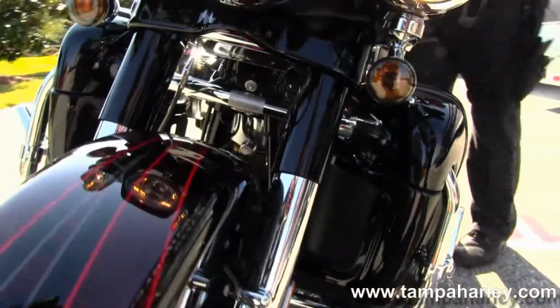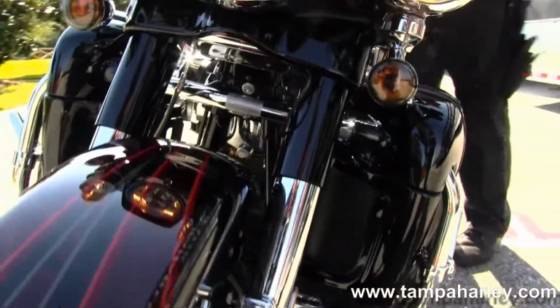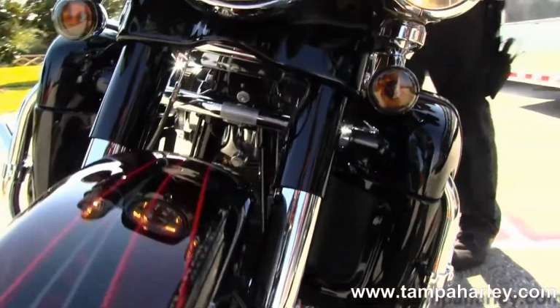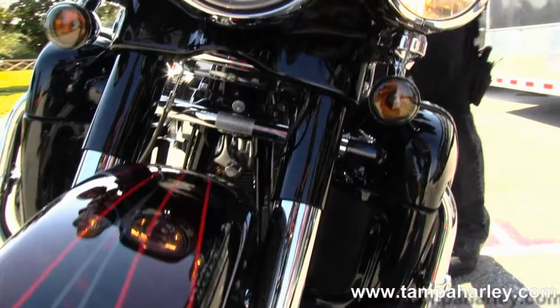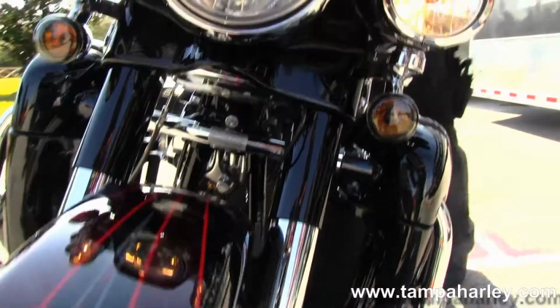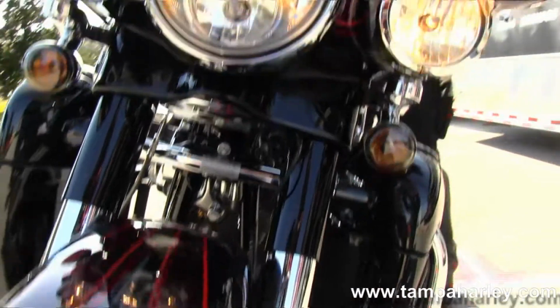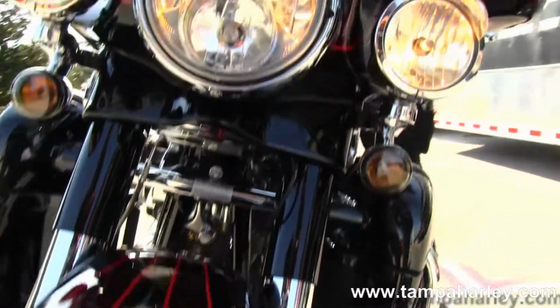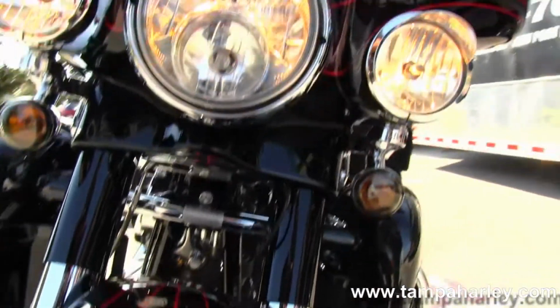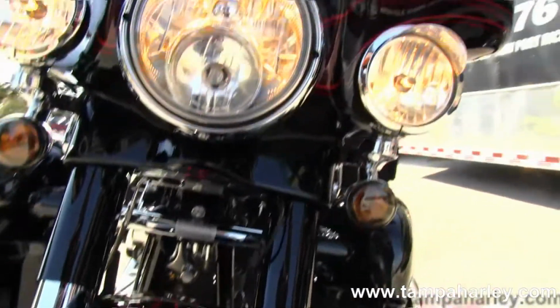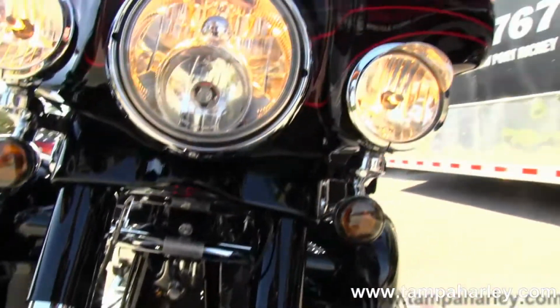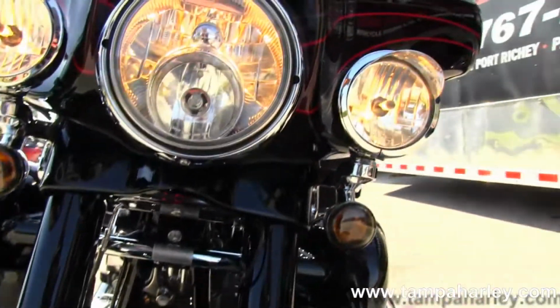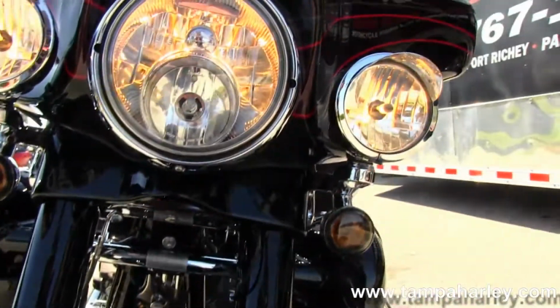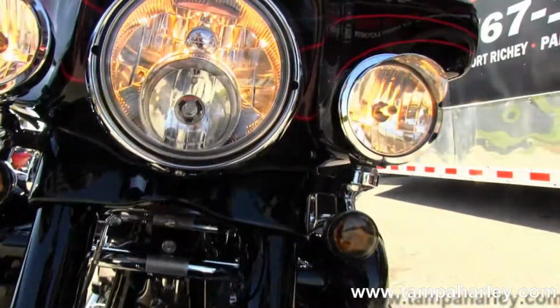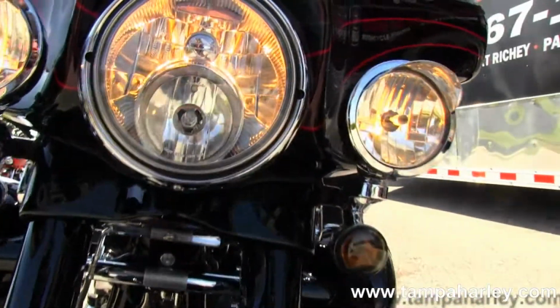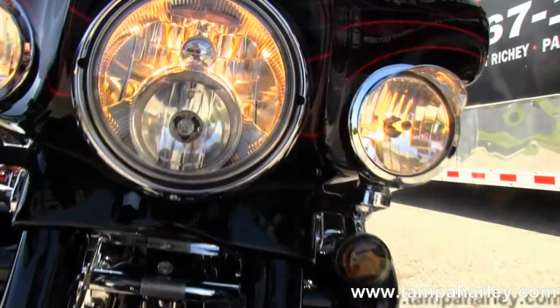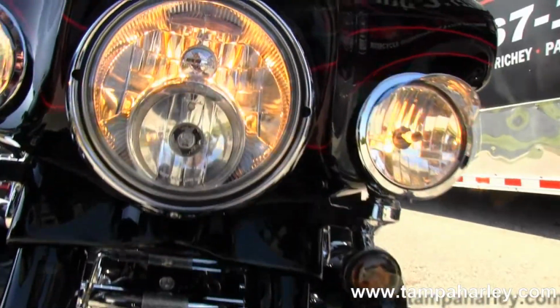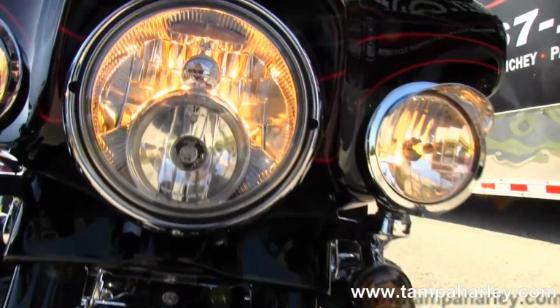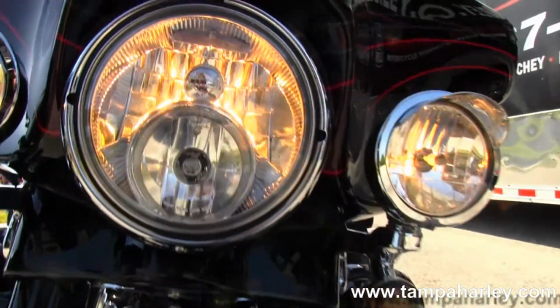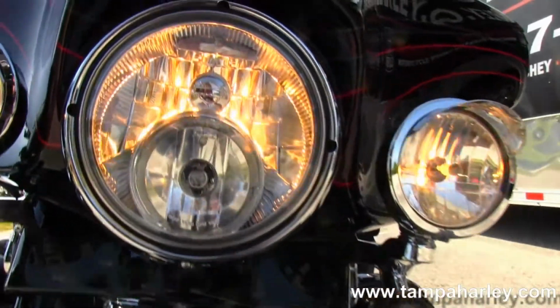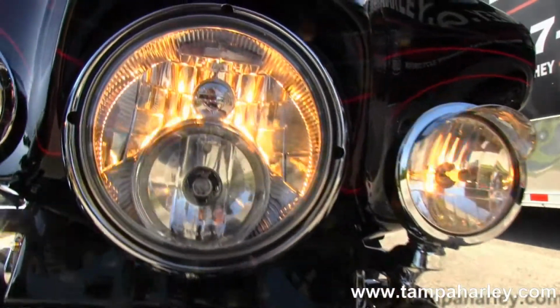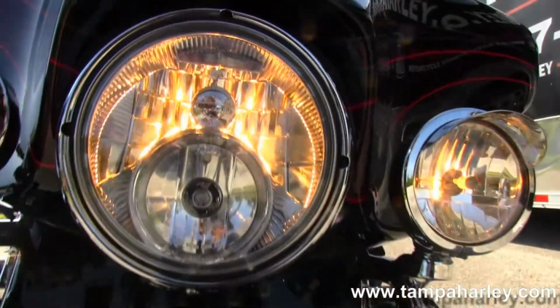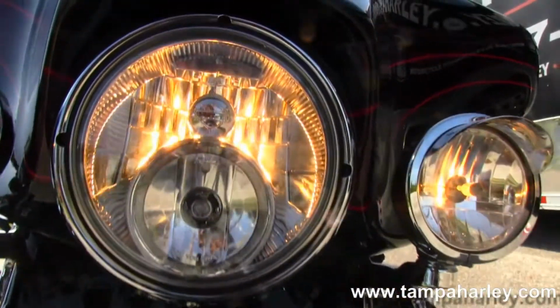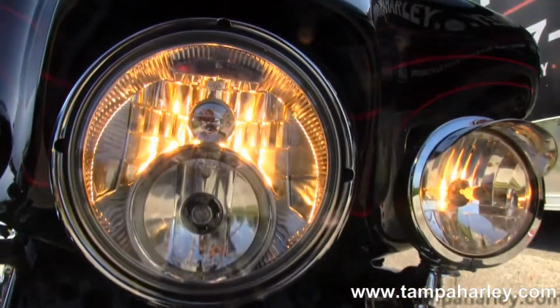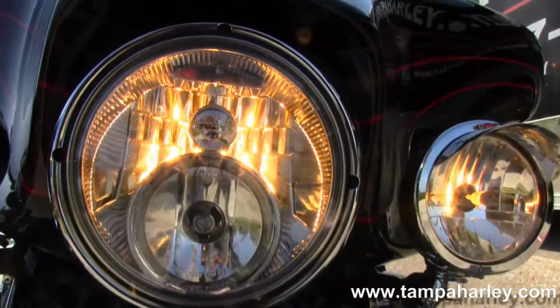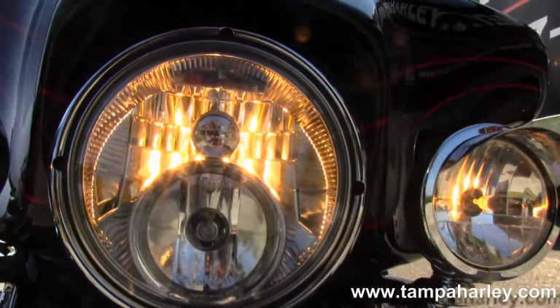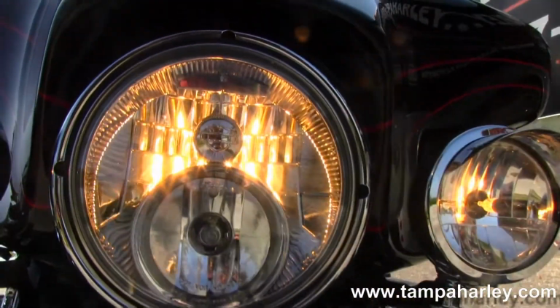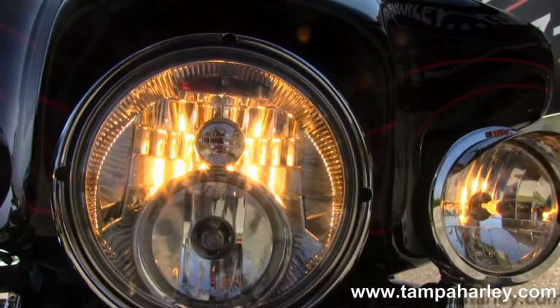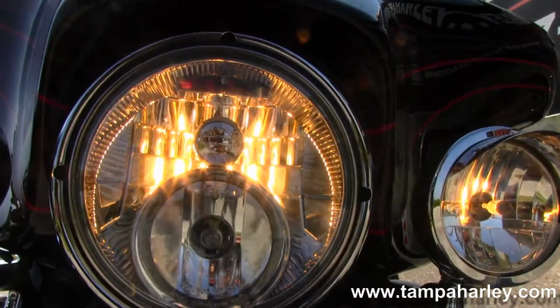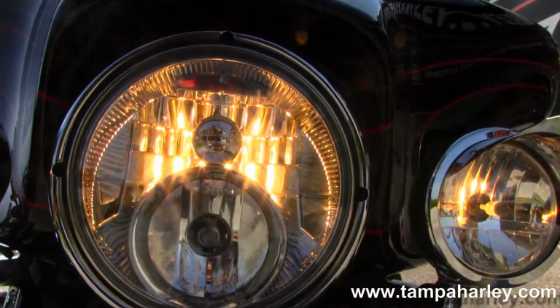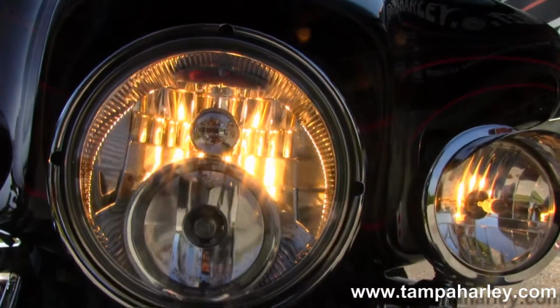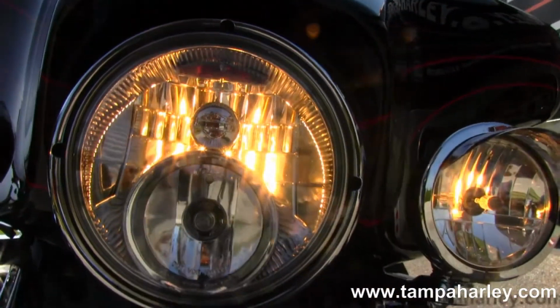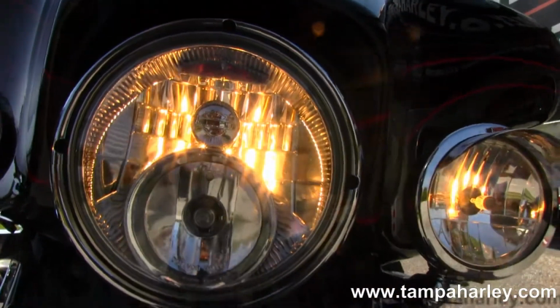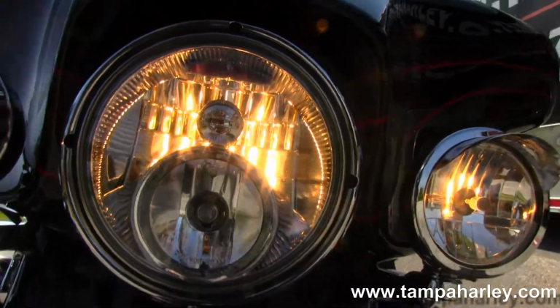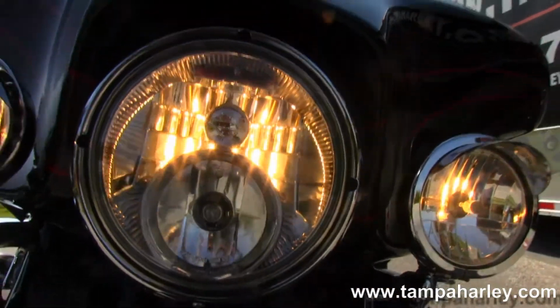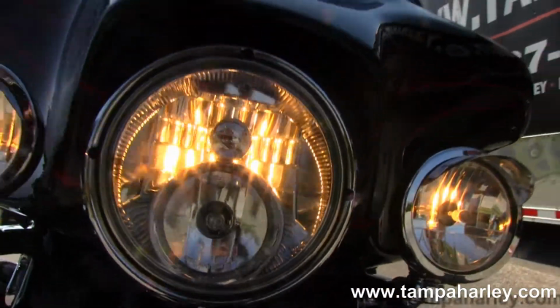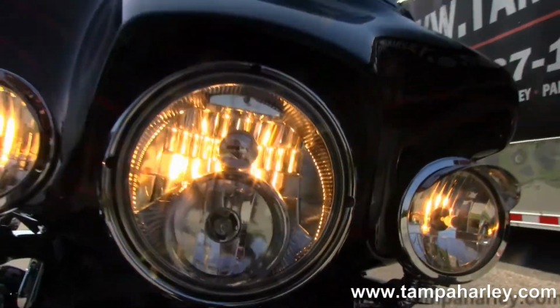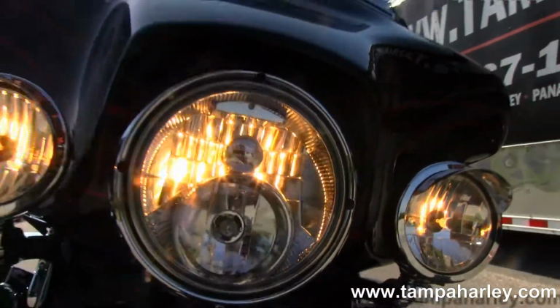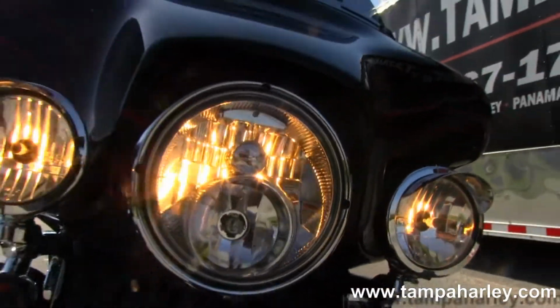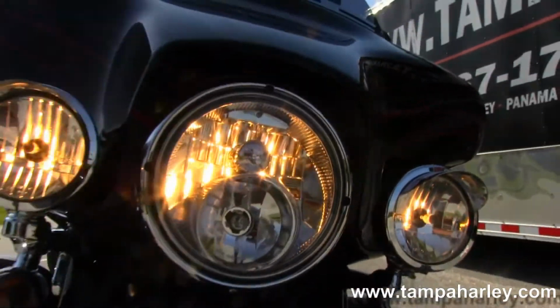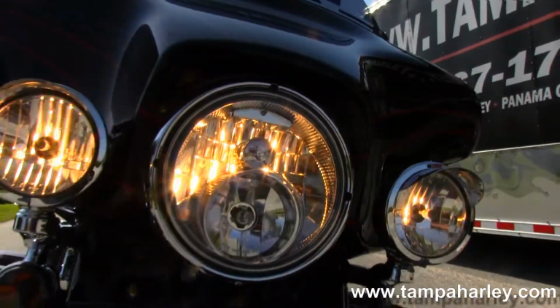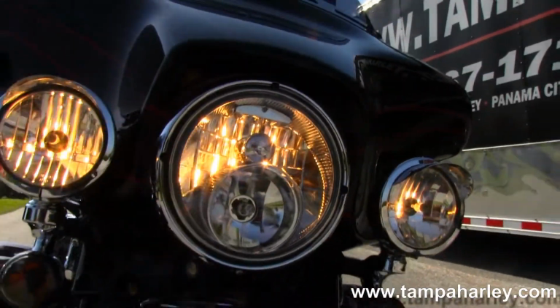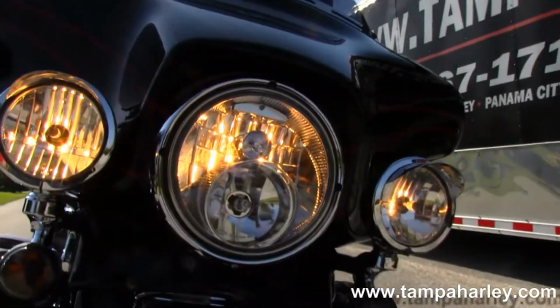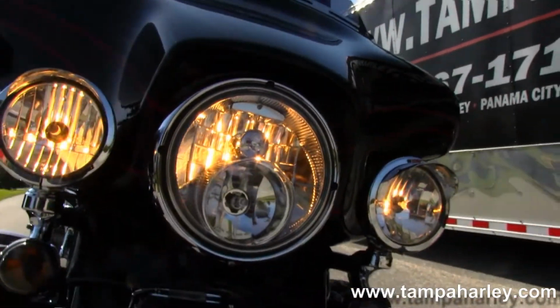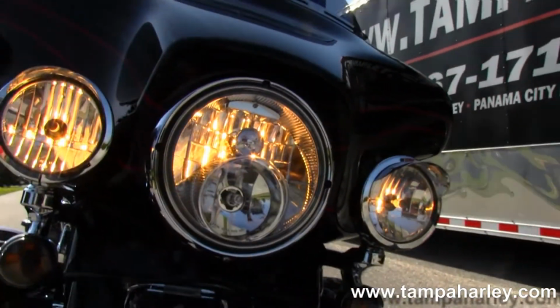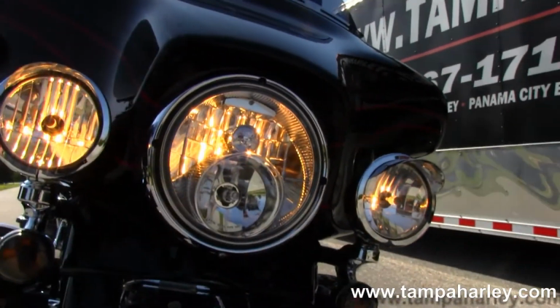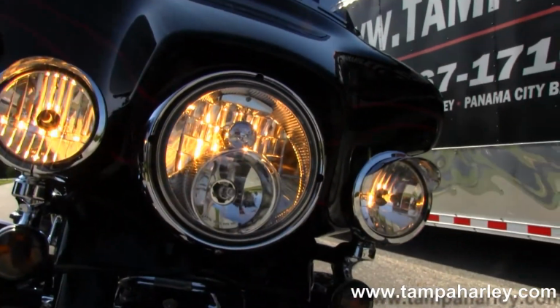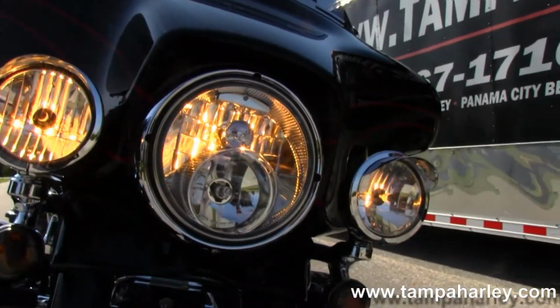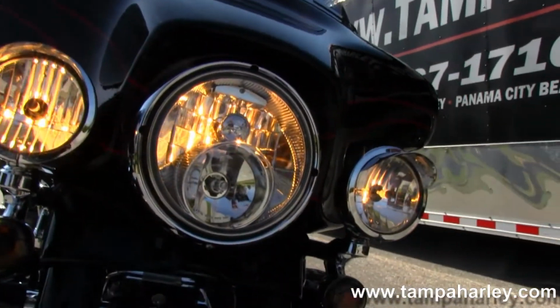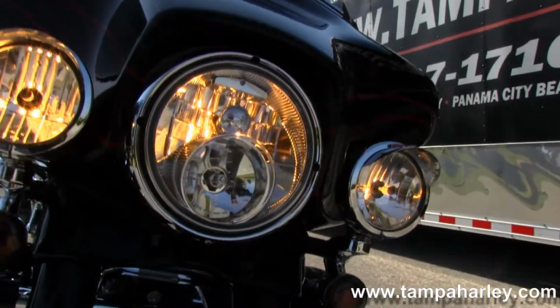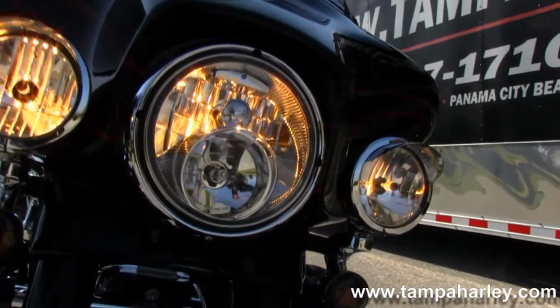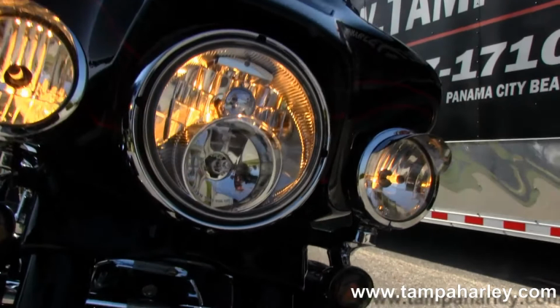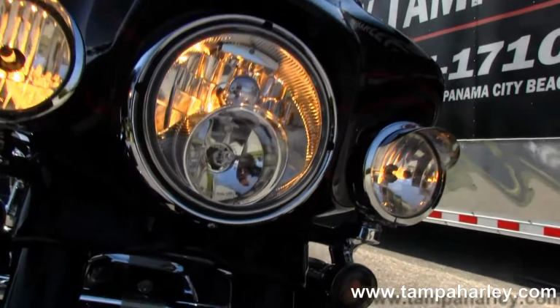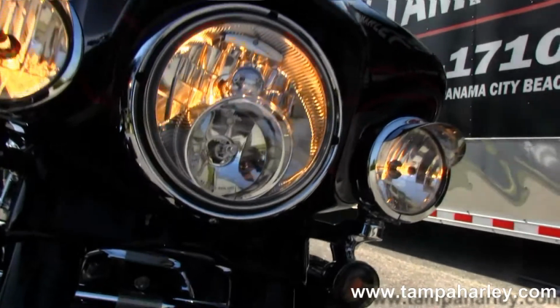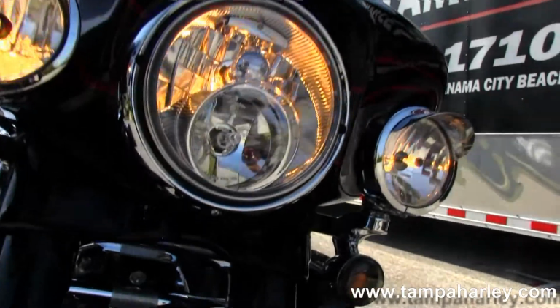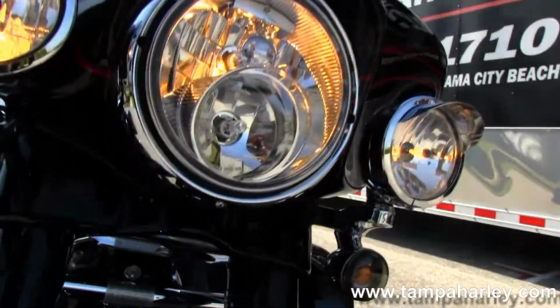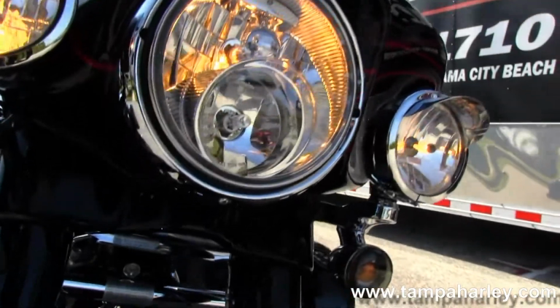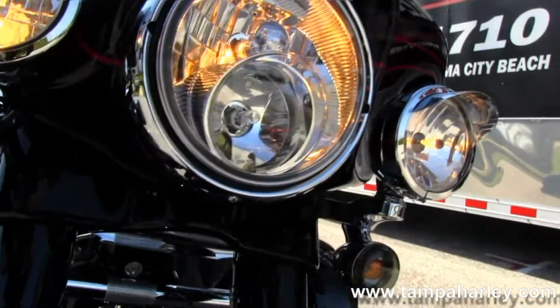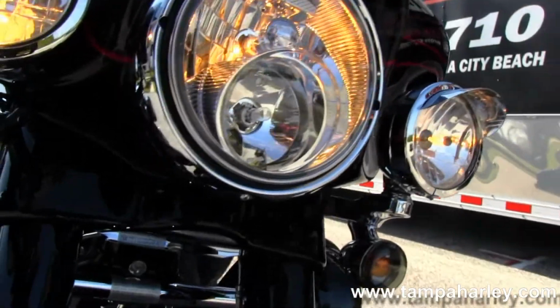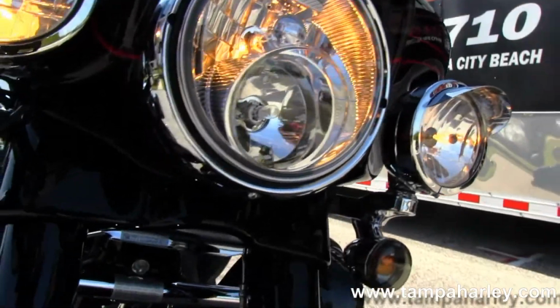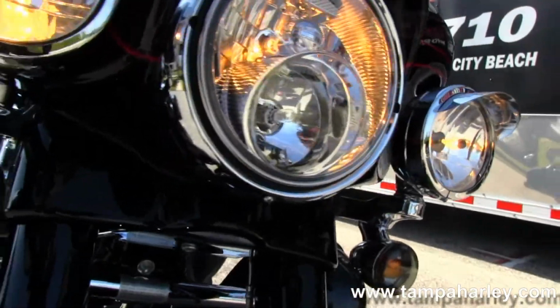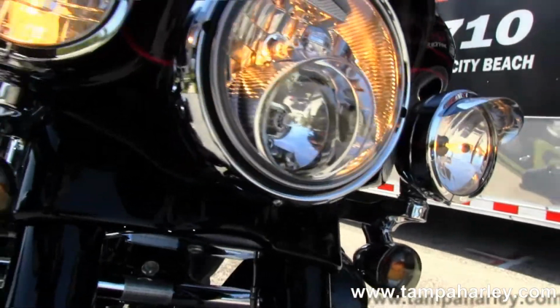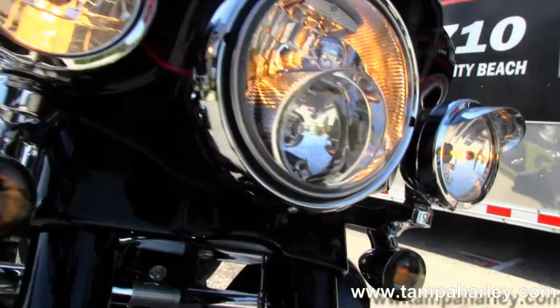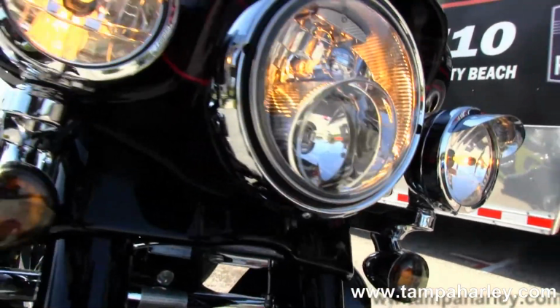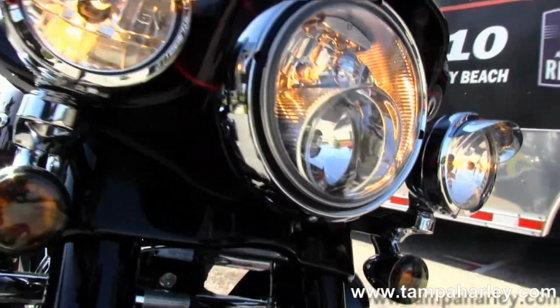This bike only has 4,689 miles on it. The Reinhardt slip-ons — one bad to the bone bike.